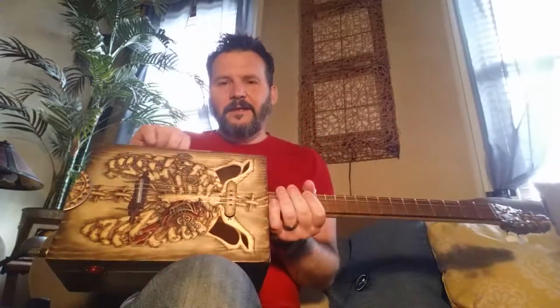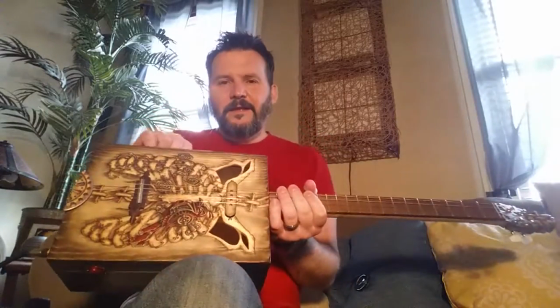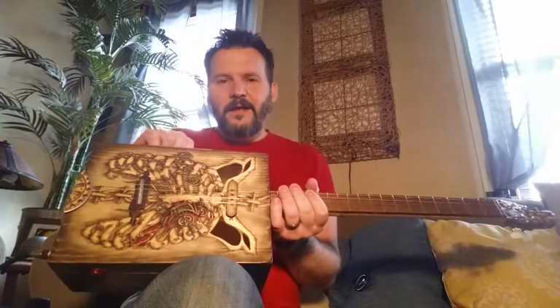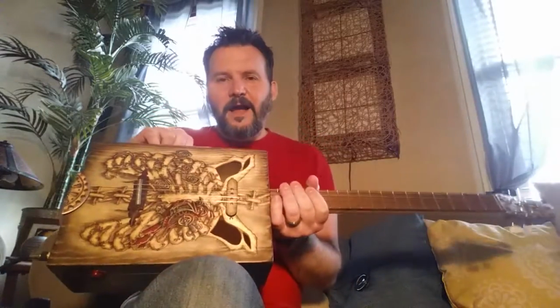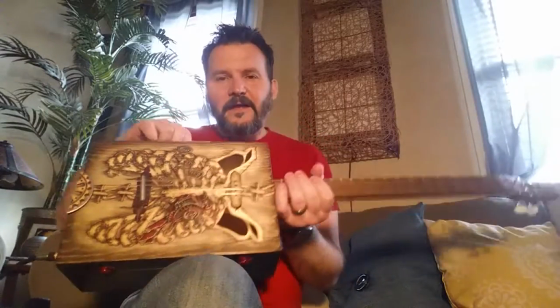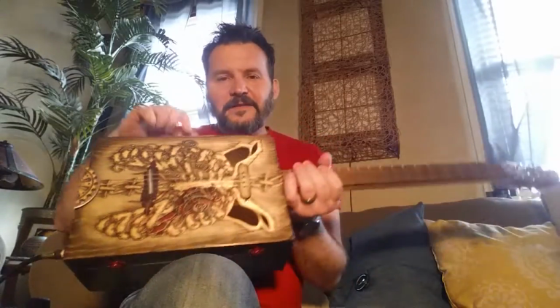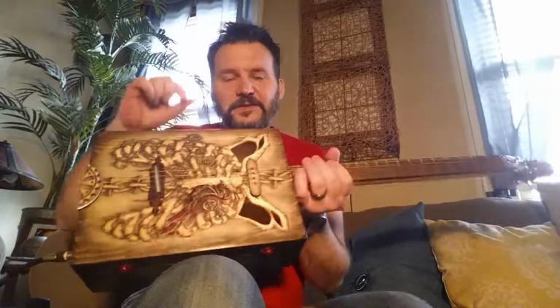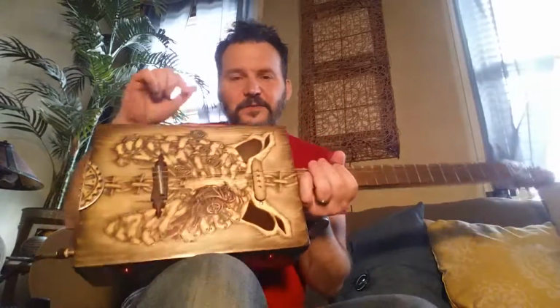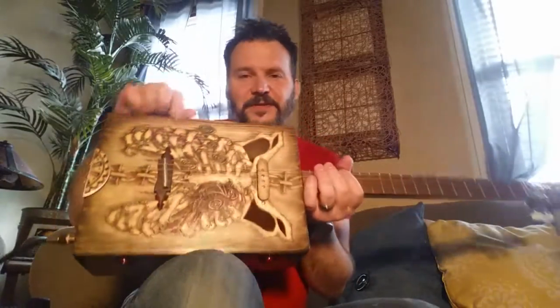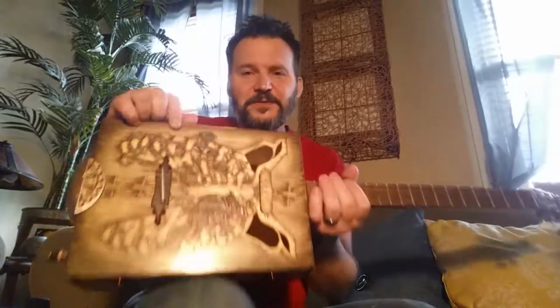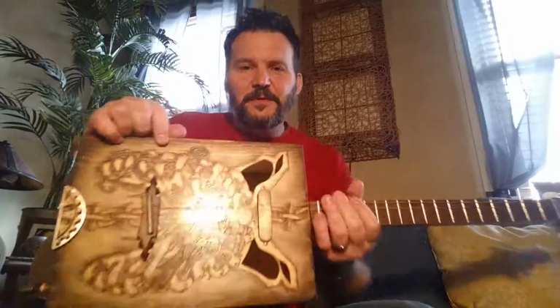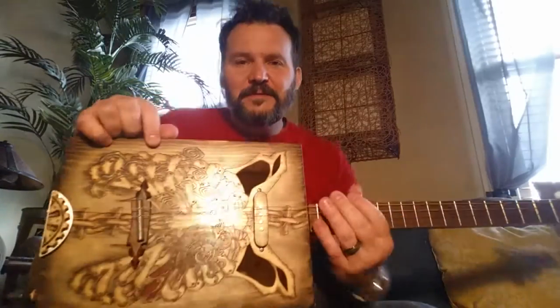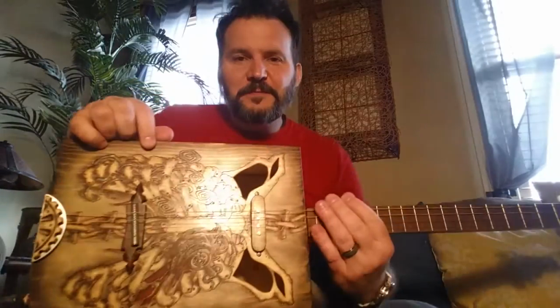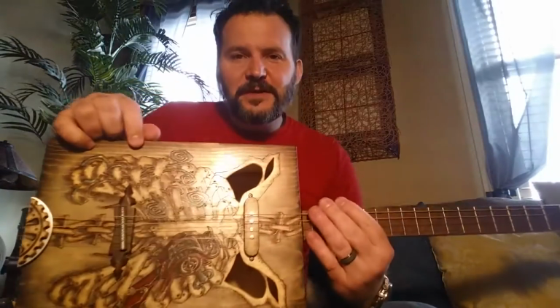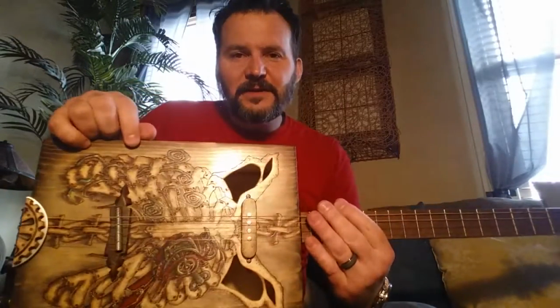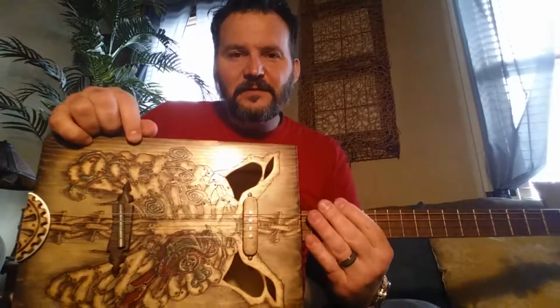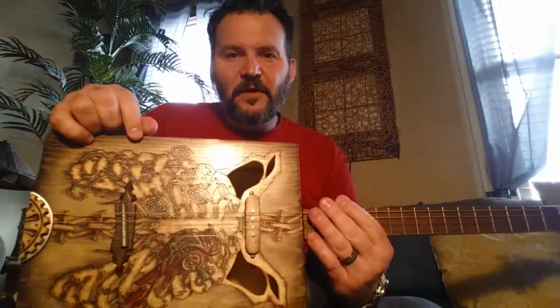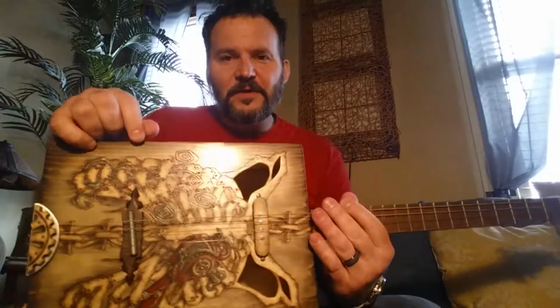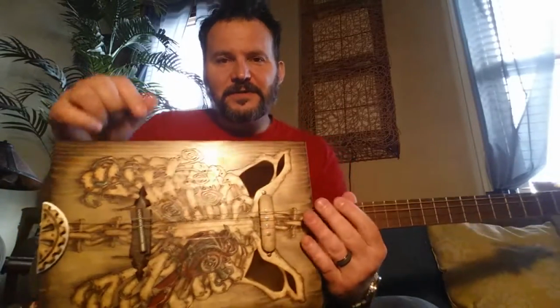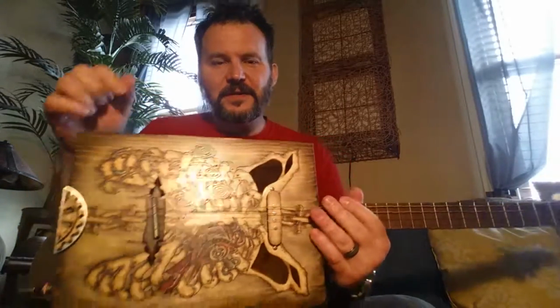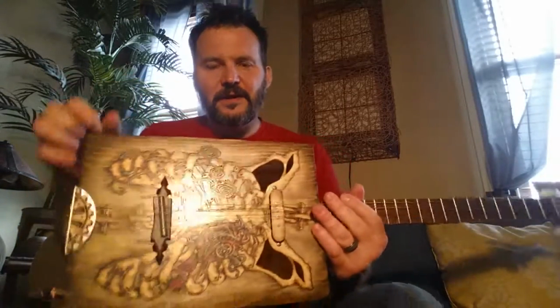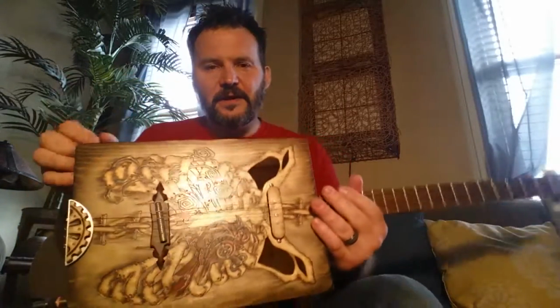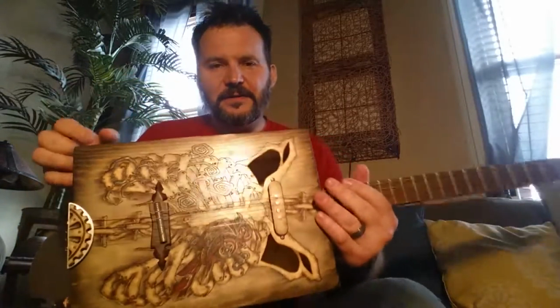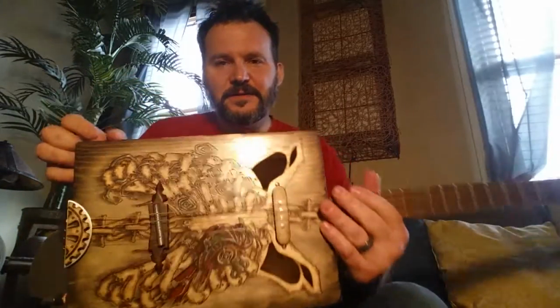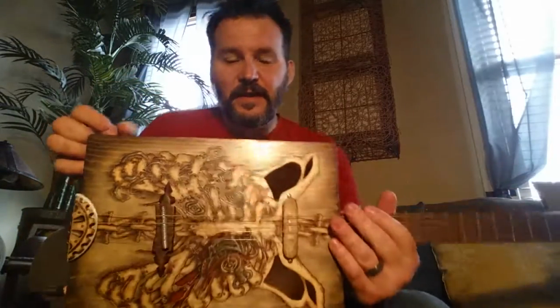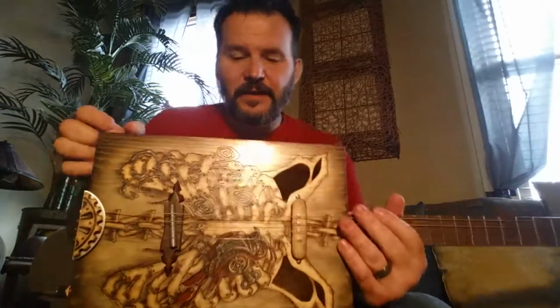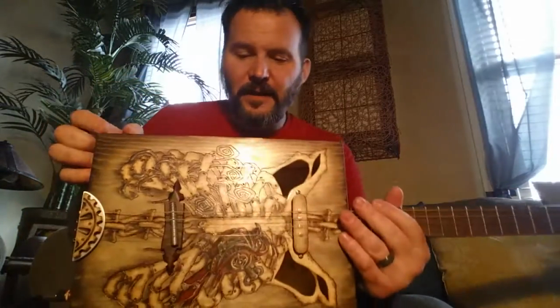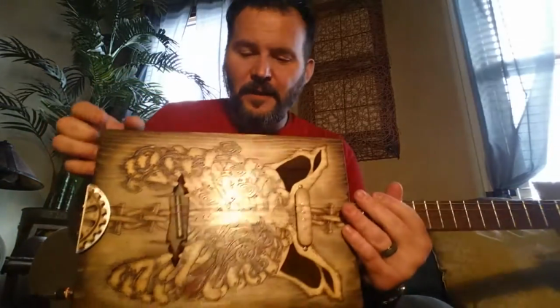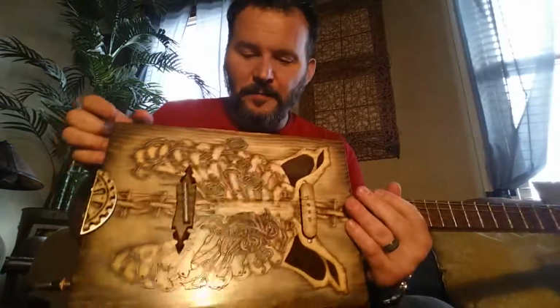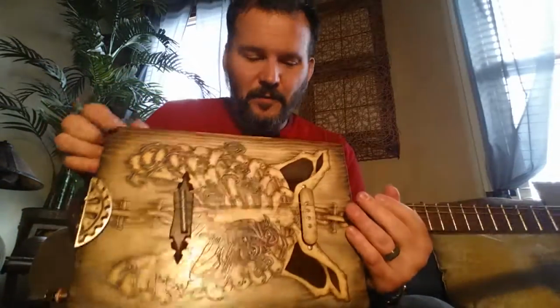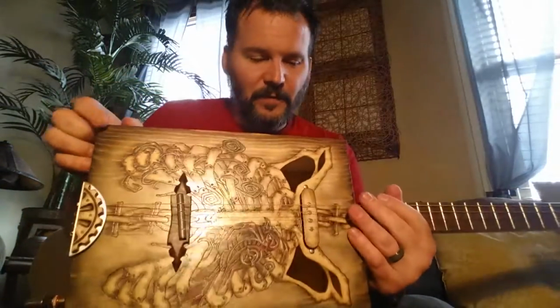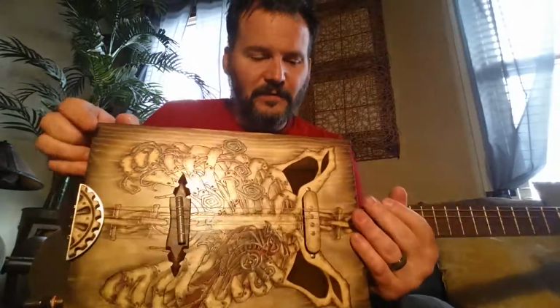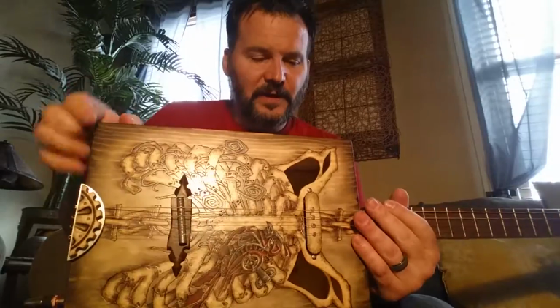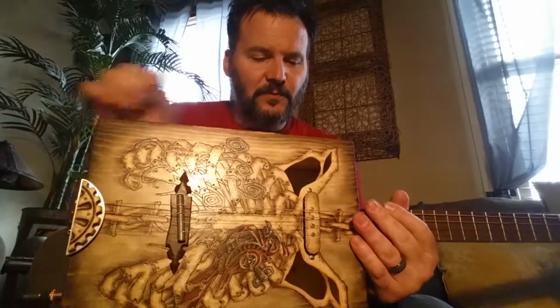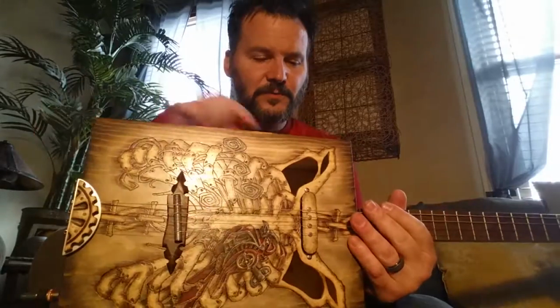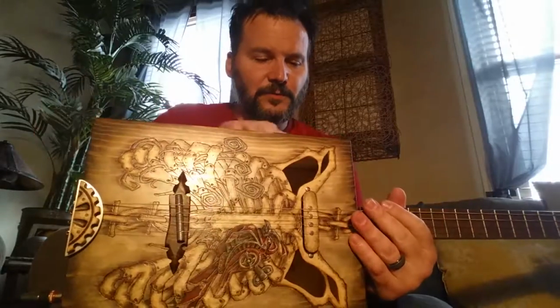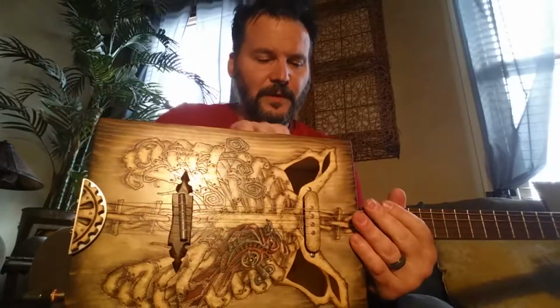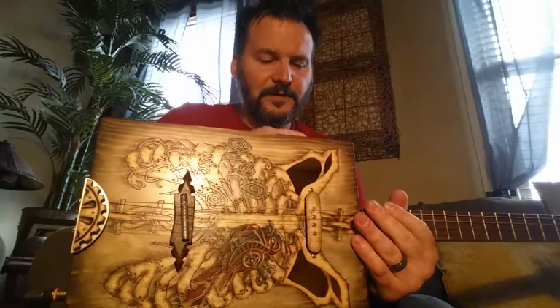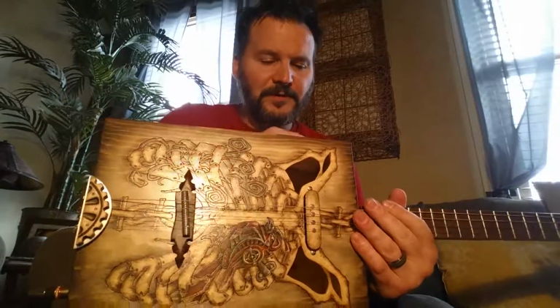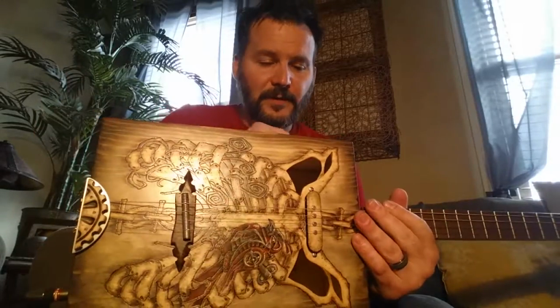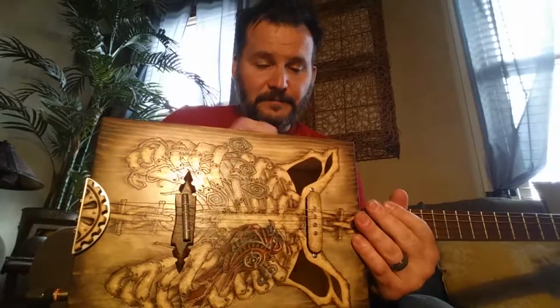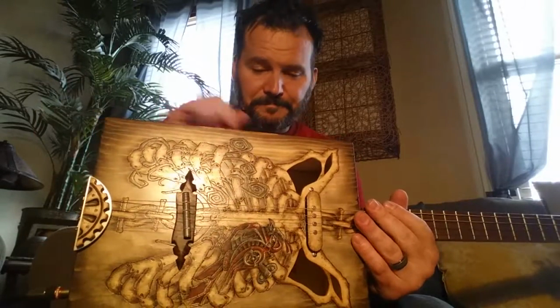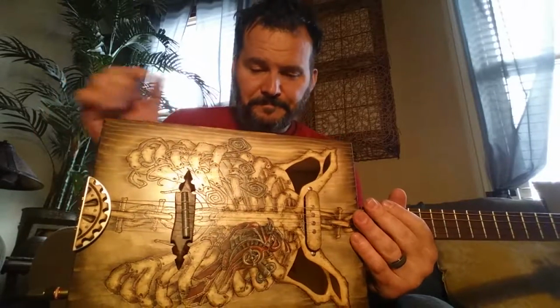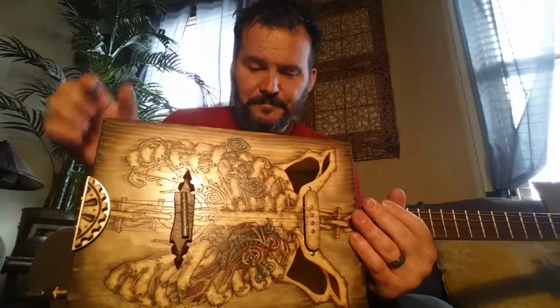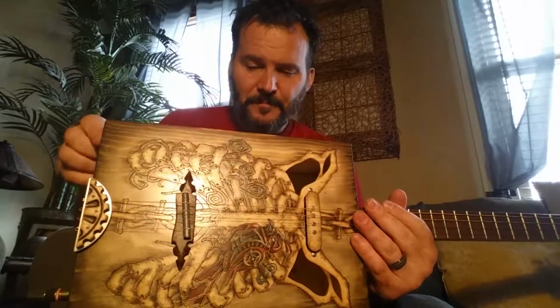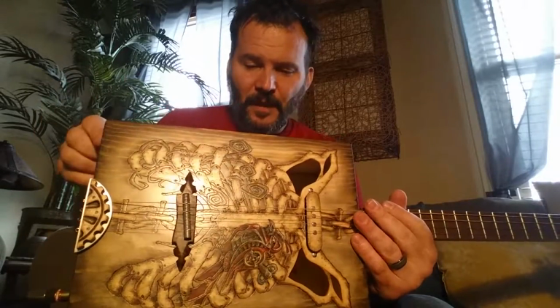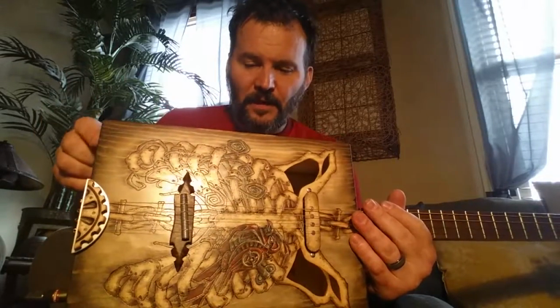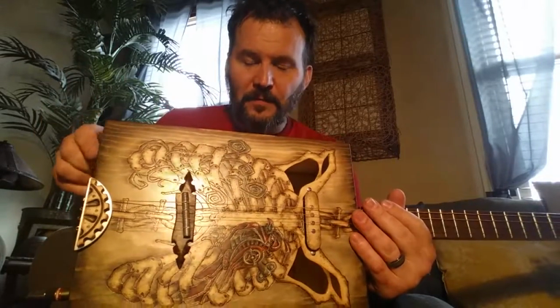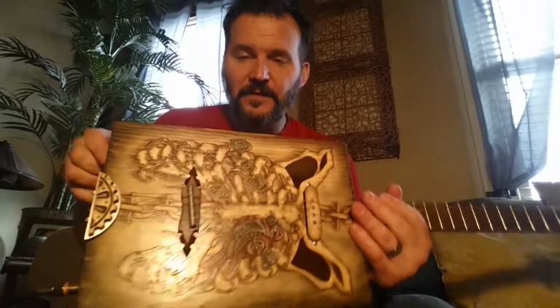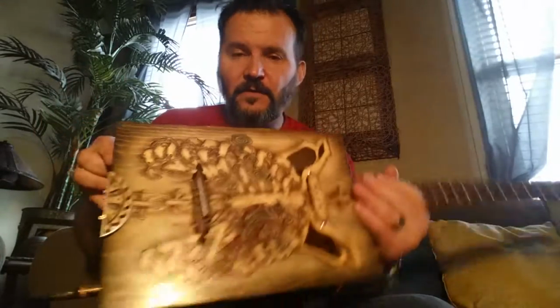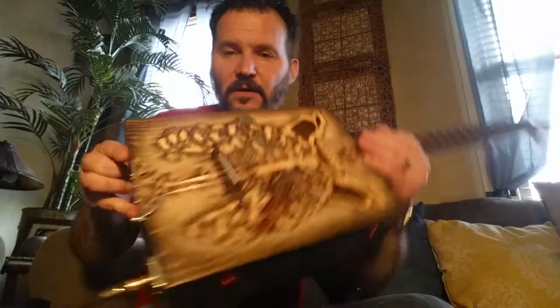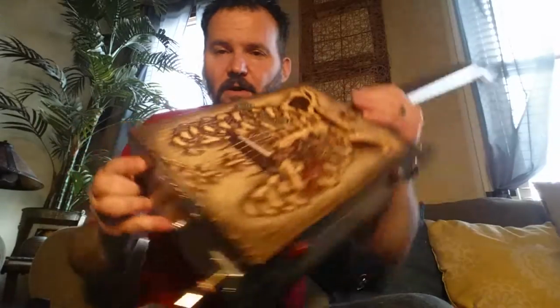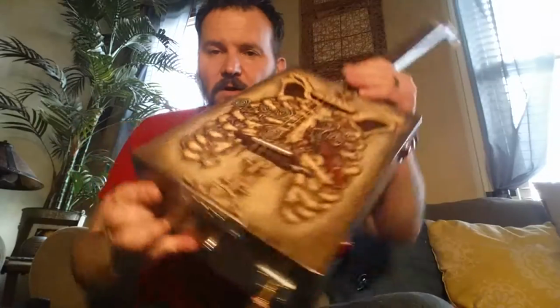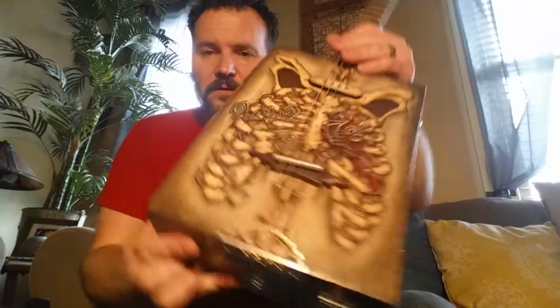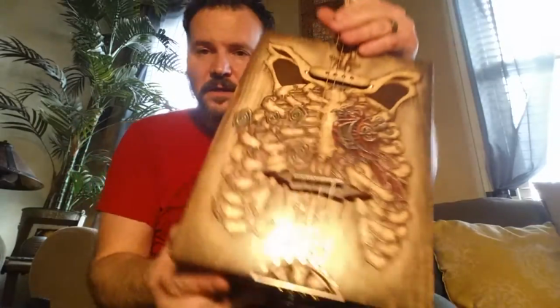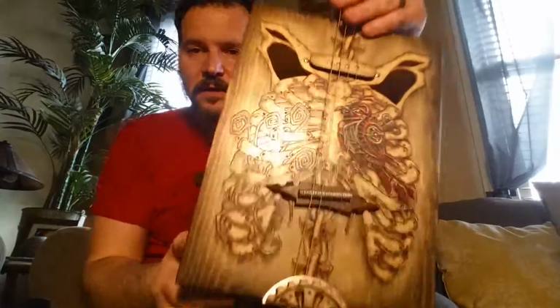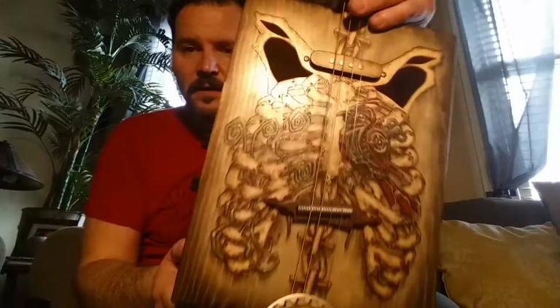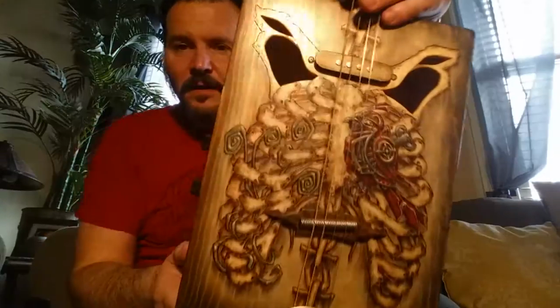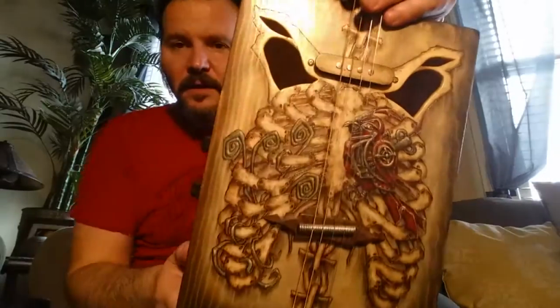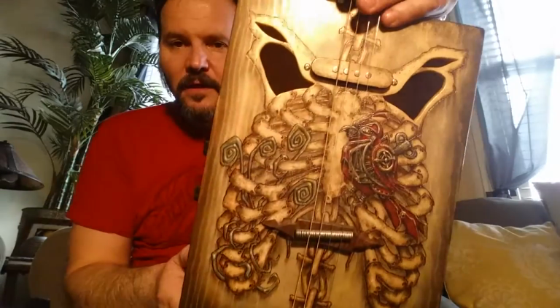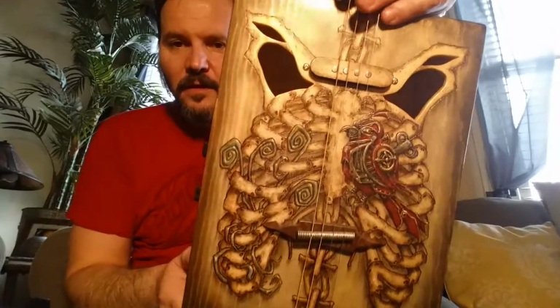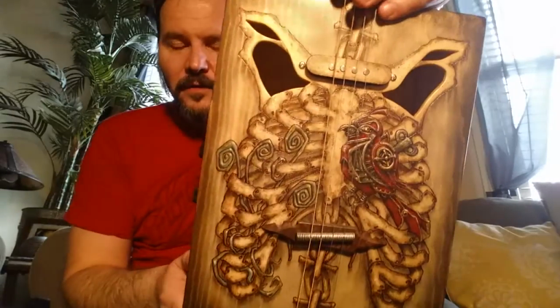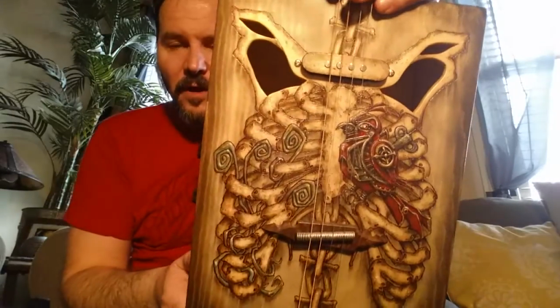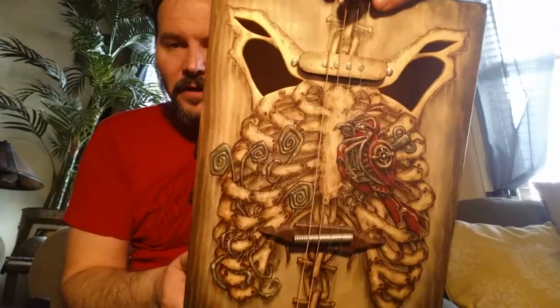Hi, this is Rich with Deep Seat Guitars. Today I'm doing a video to demonstrate a guitar called the Guardian.